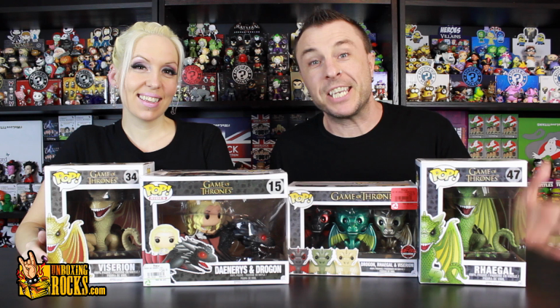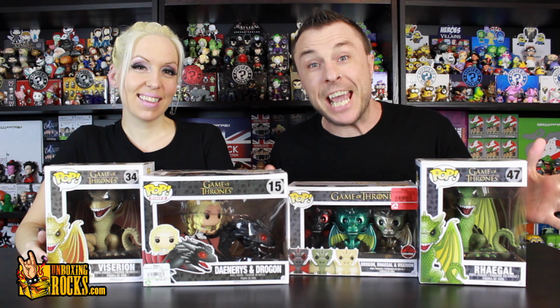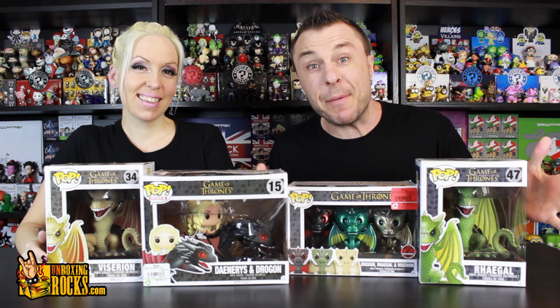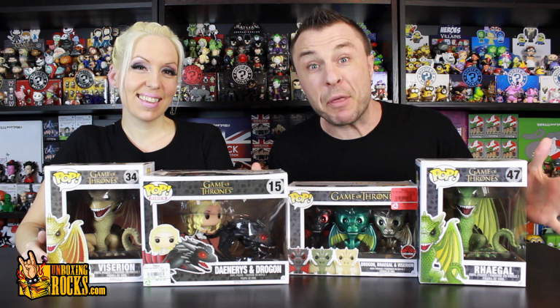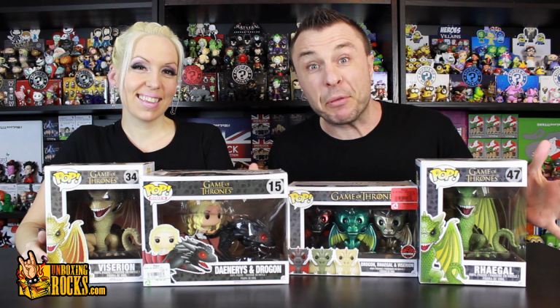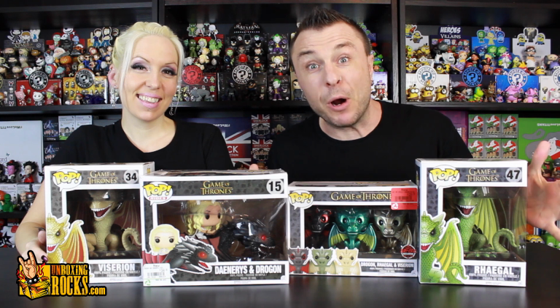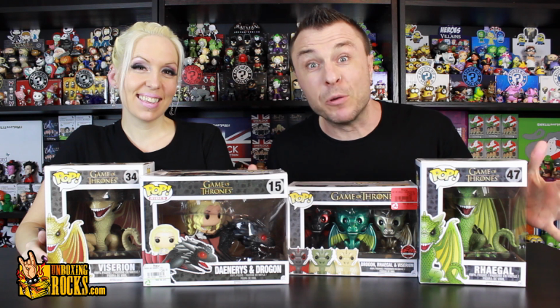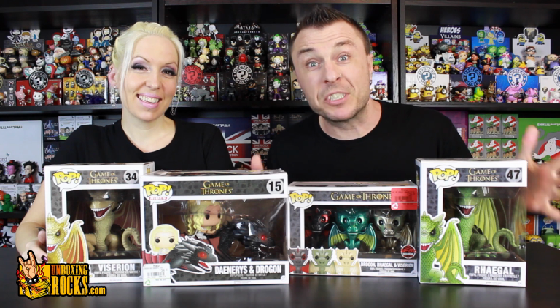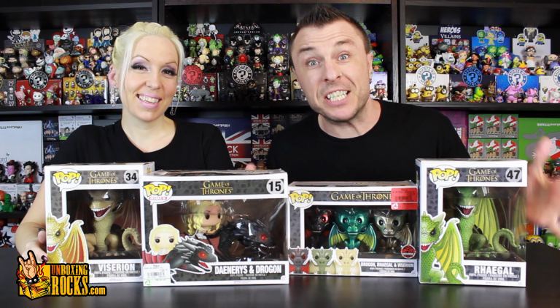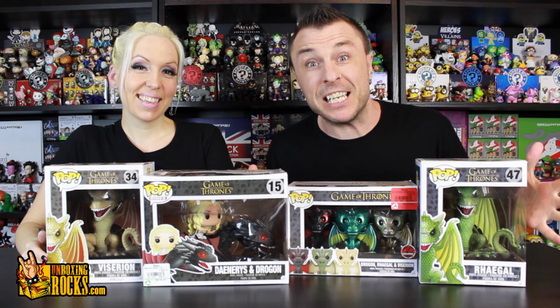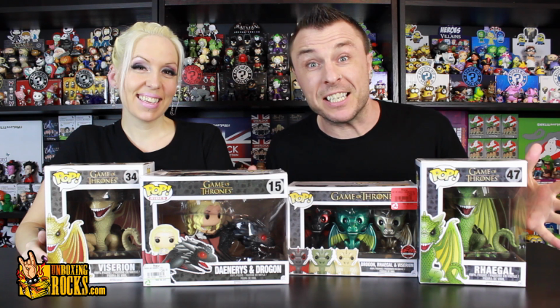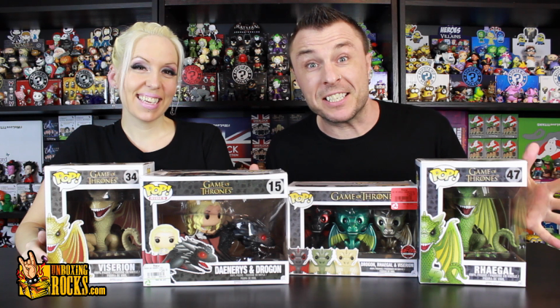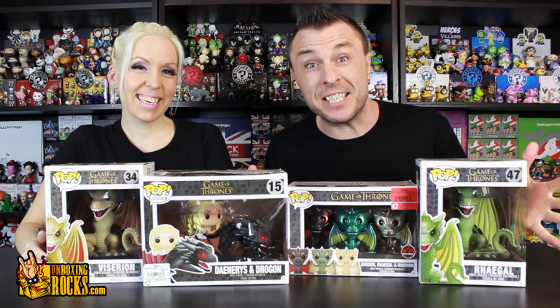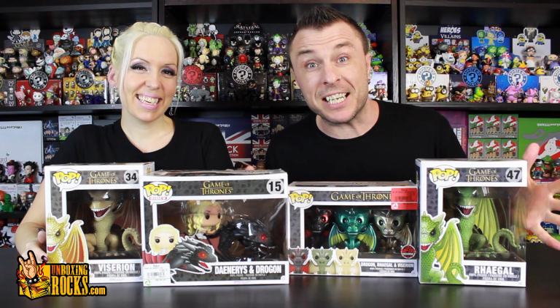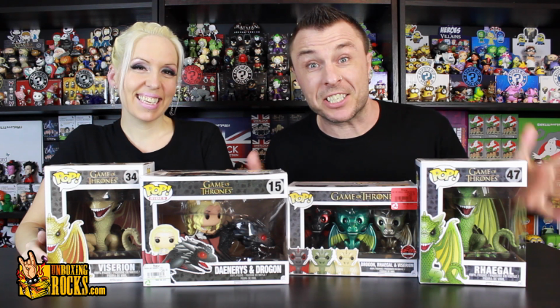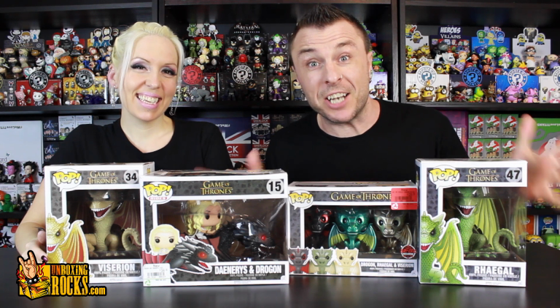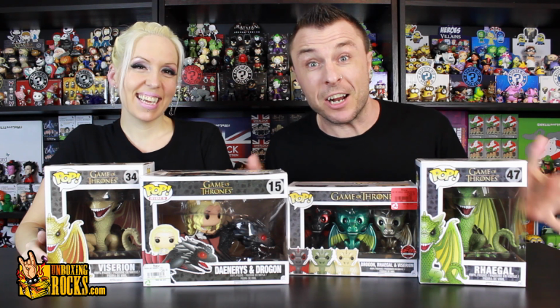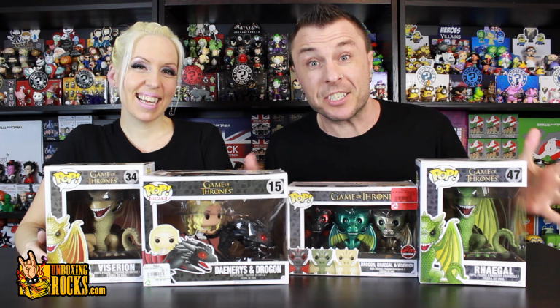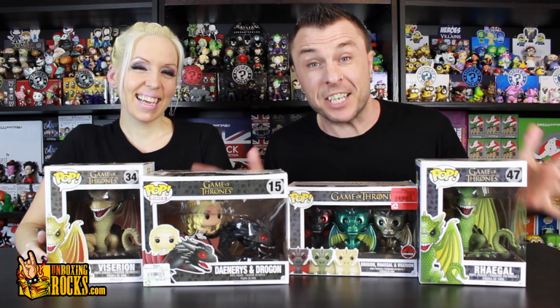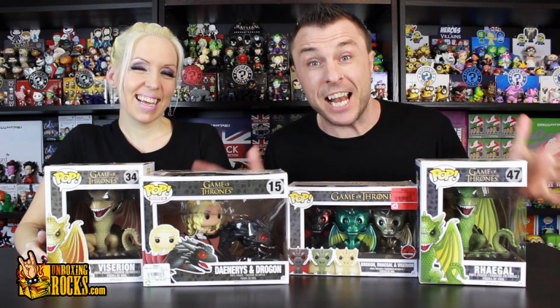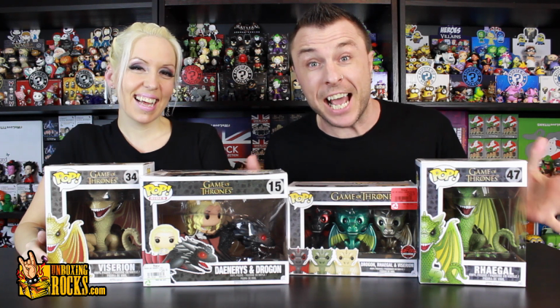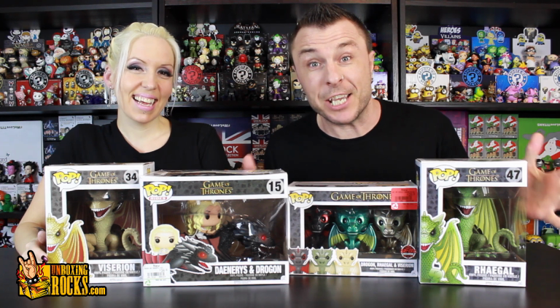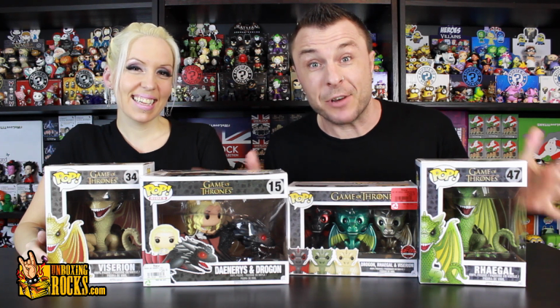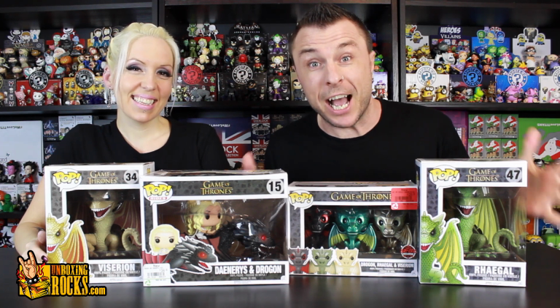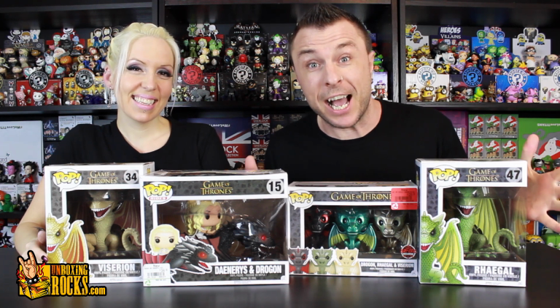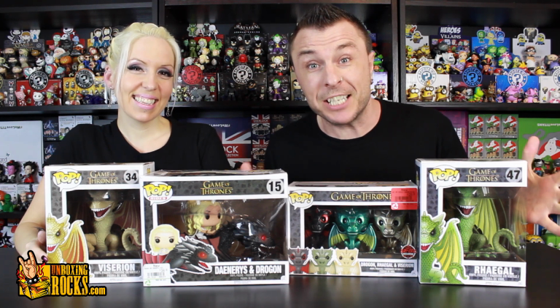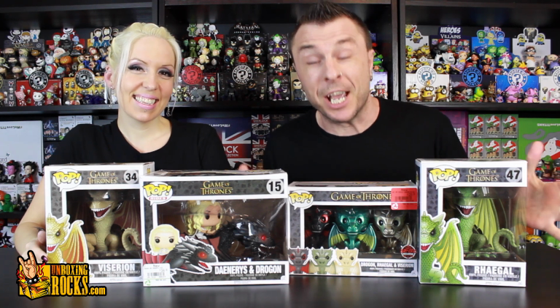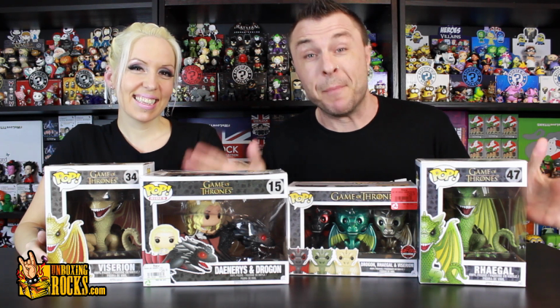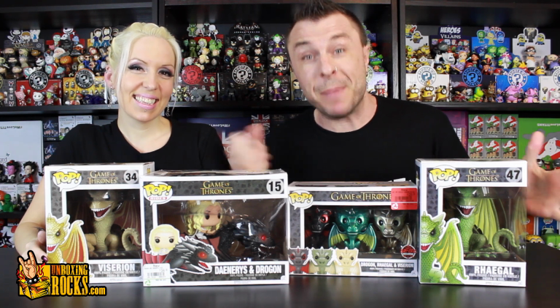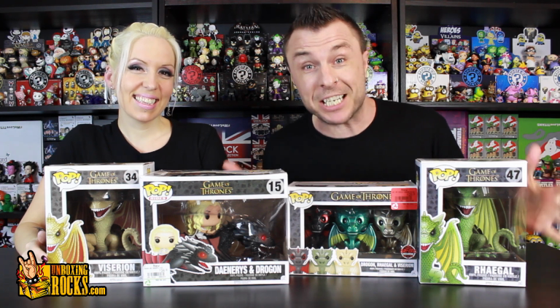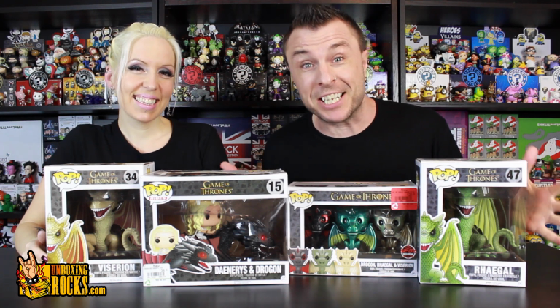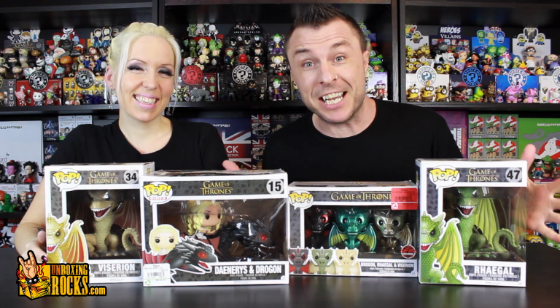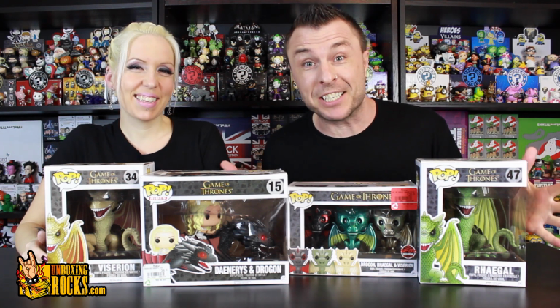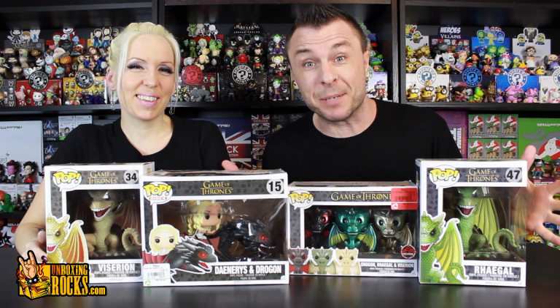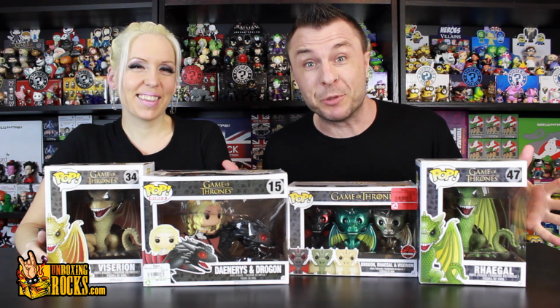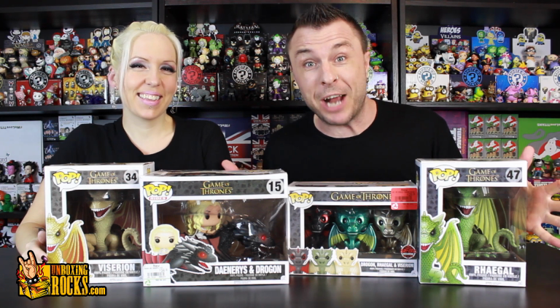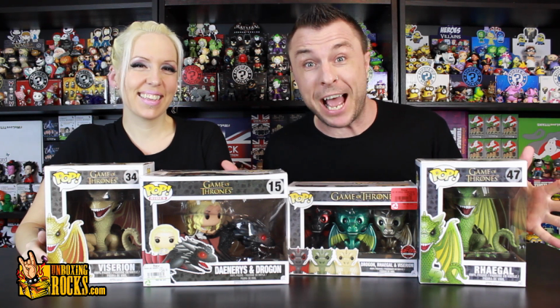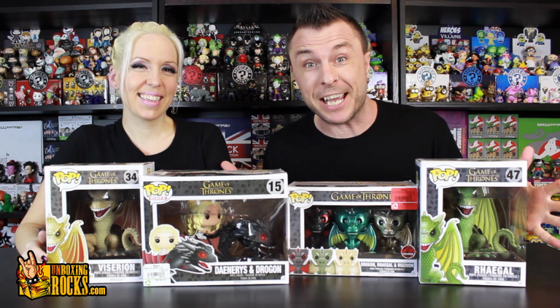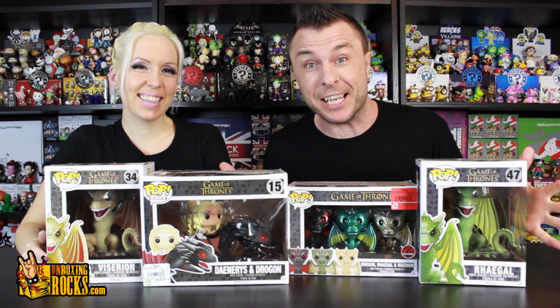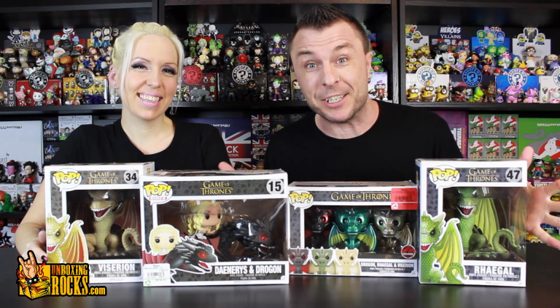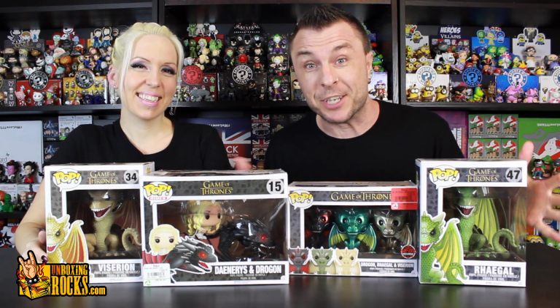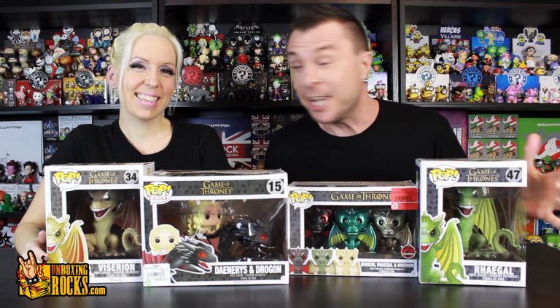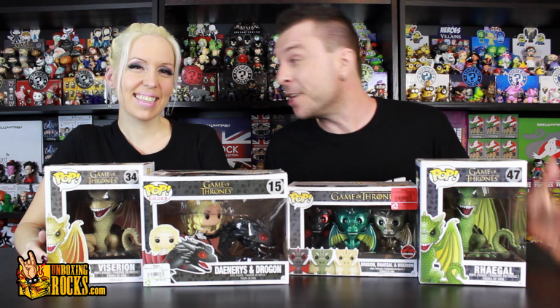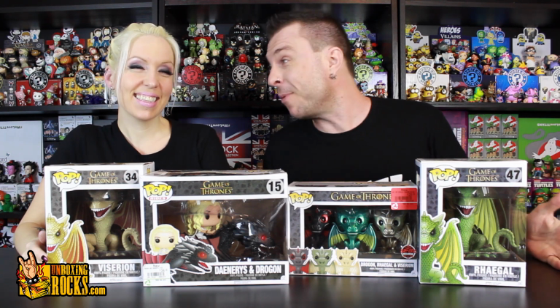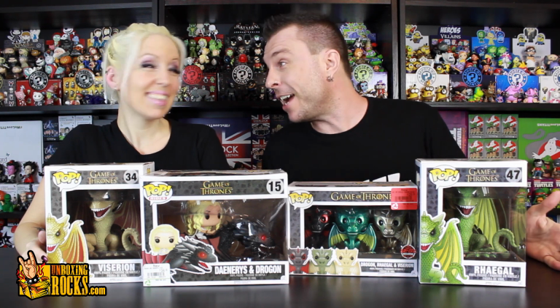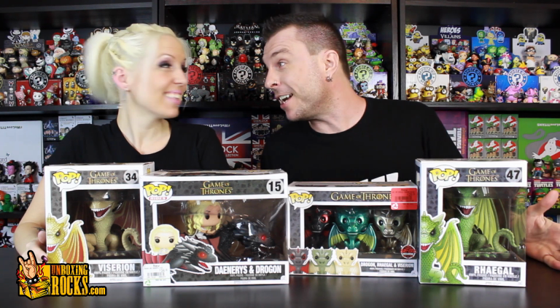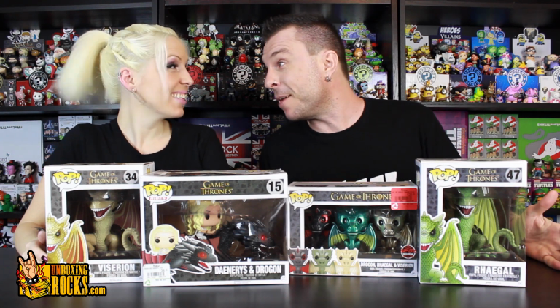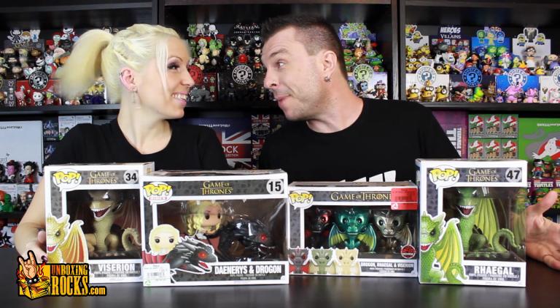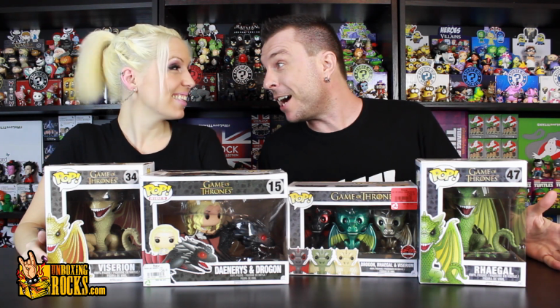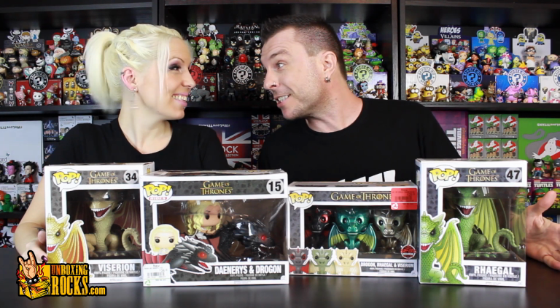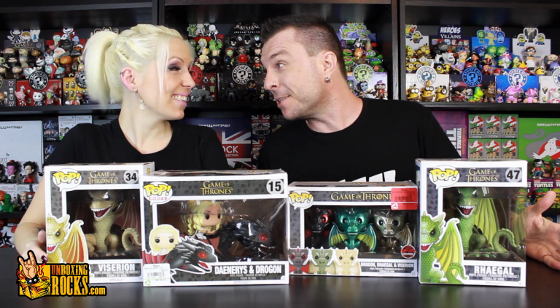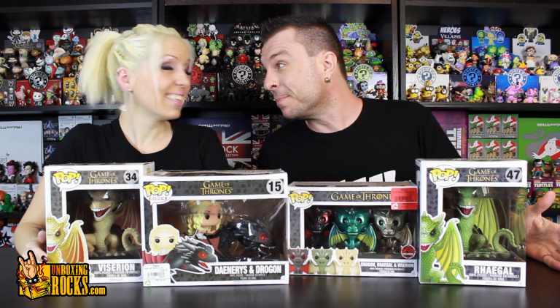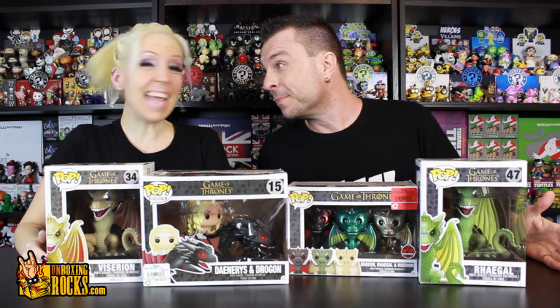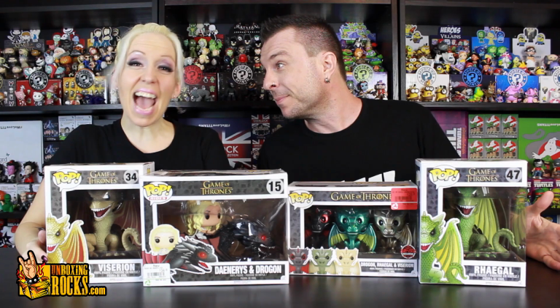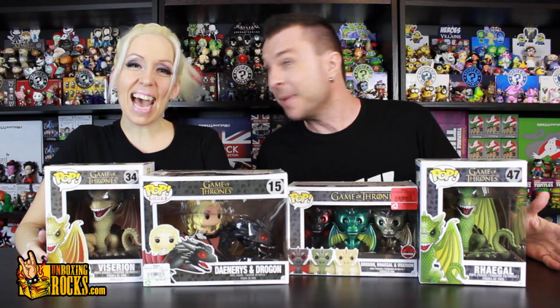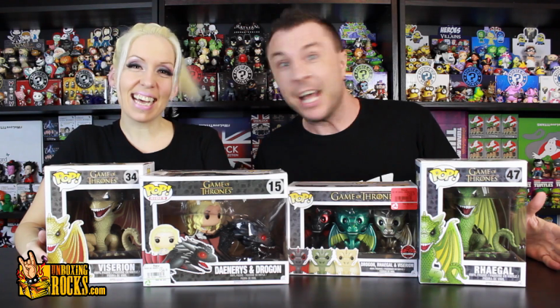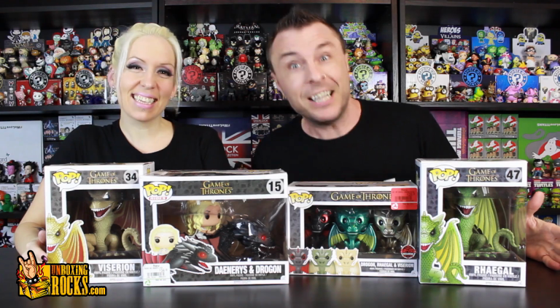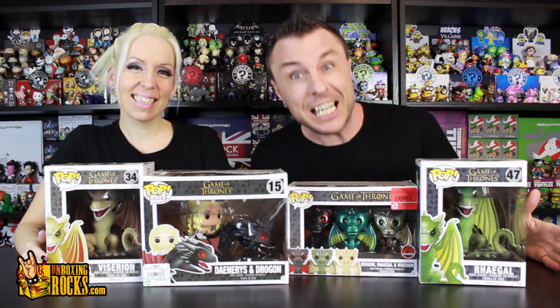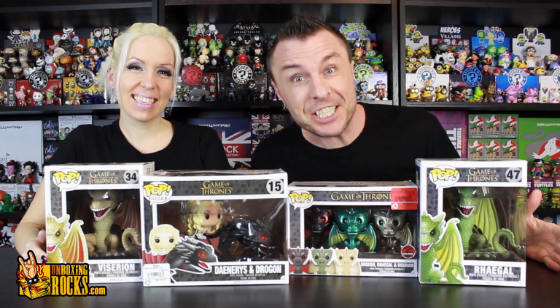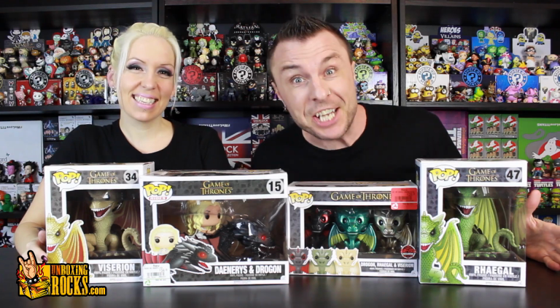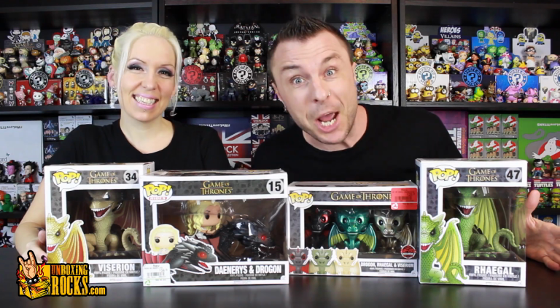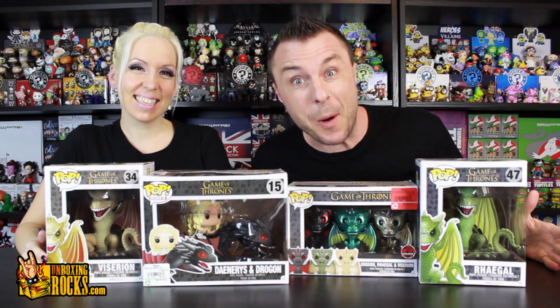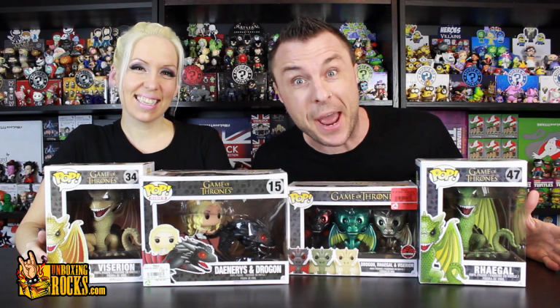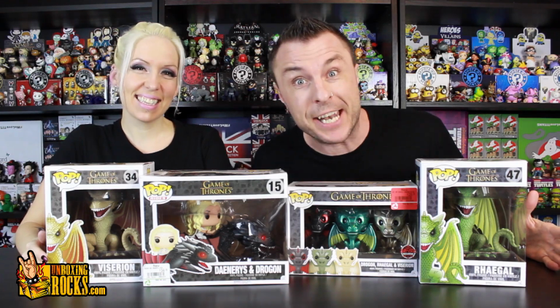Game of Thrones season six starts tonight you guys! Mix needed some dragons! You ready to unbox them? Let's do it!